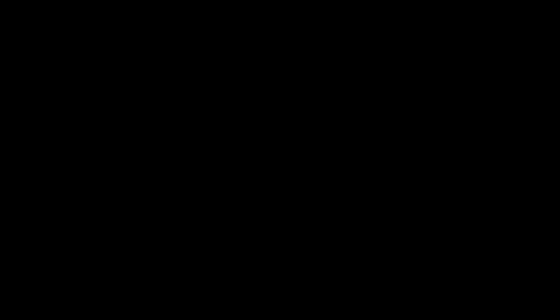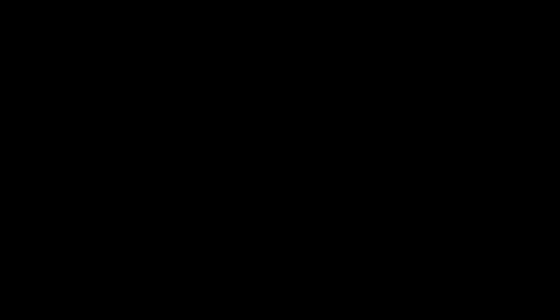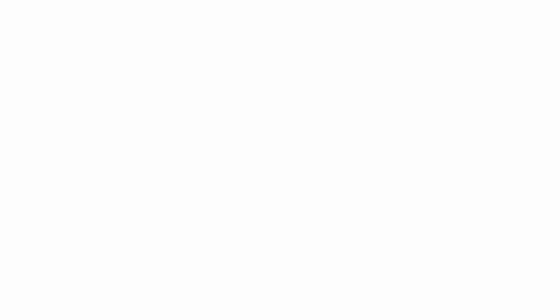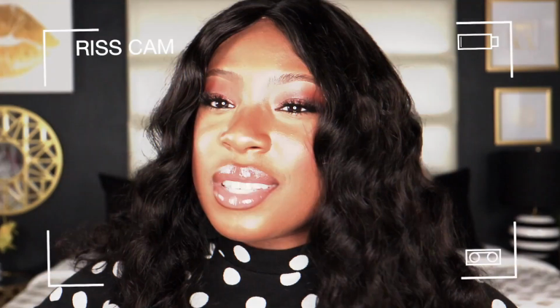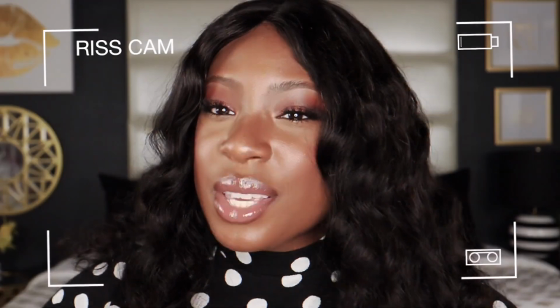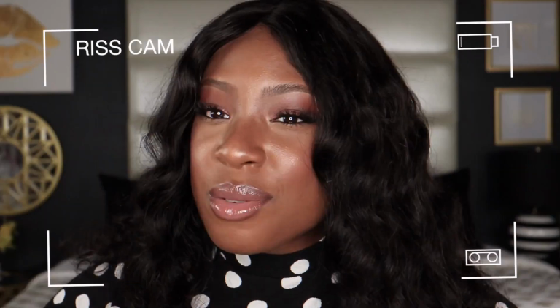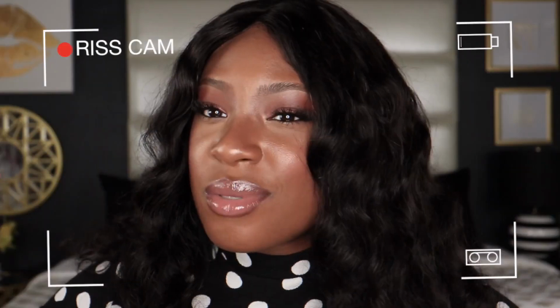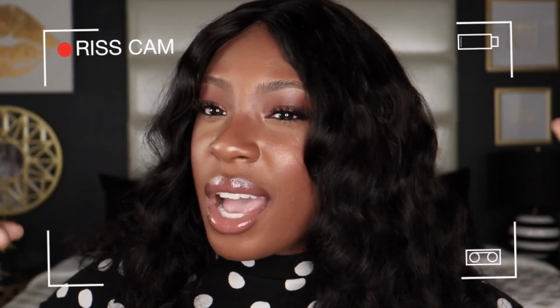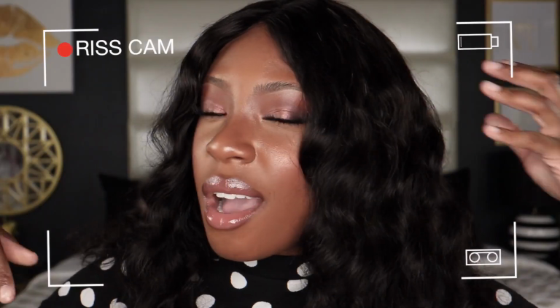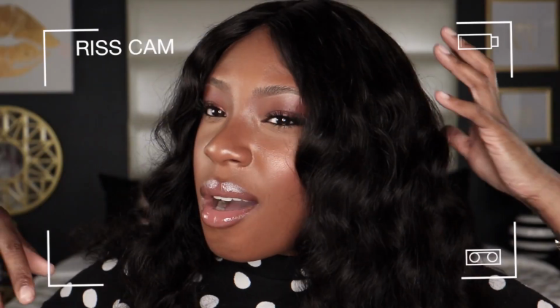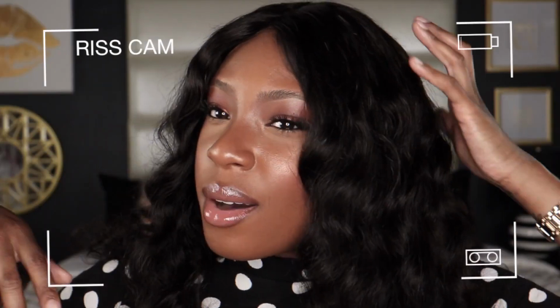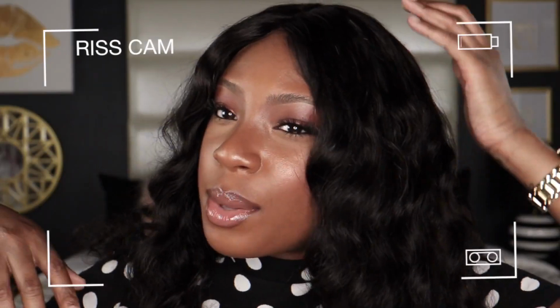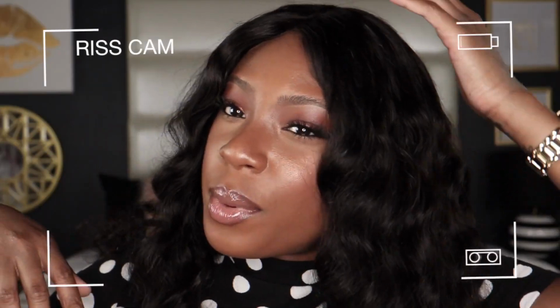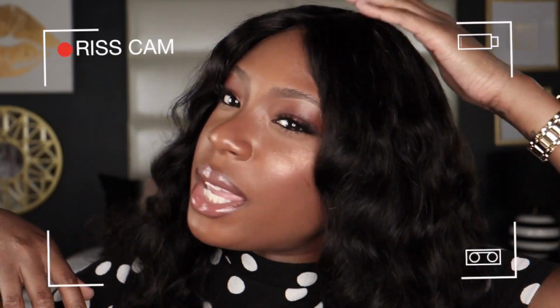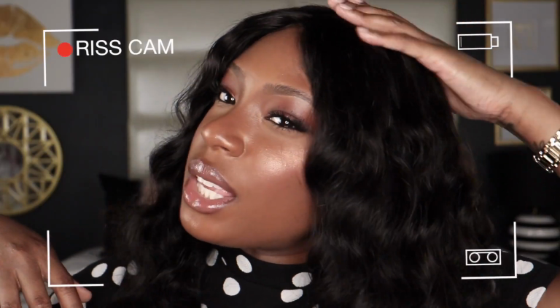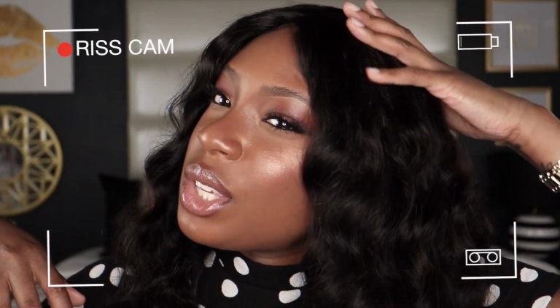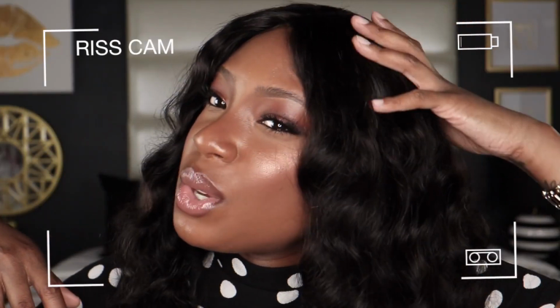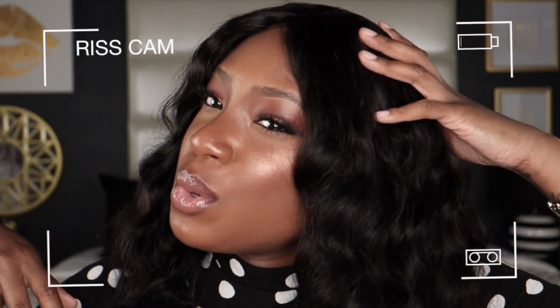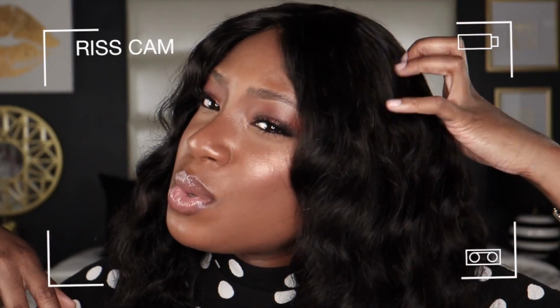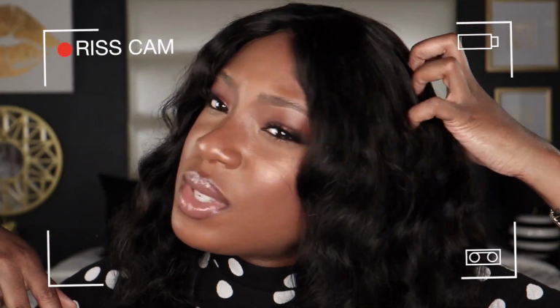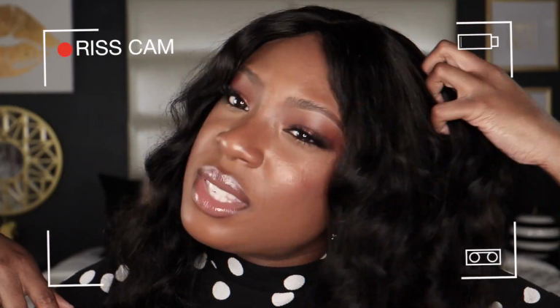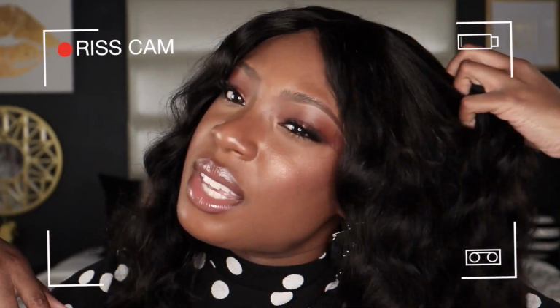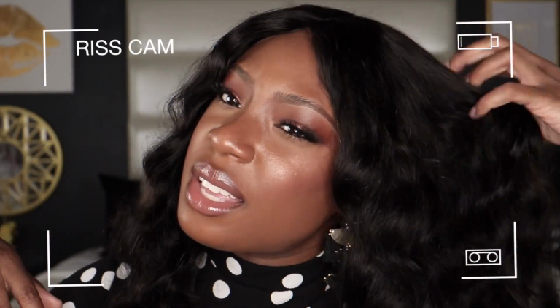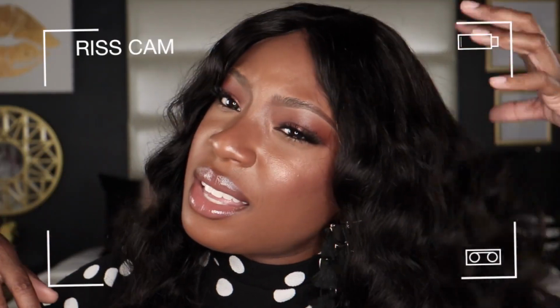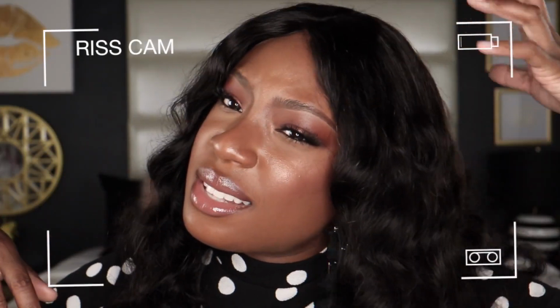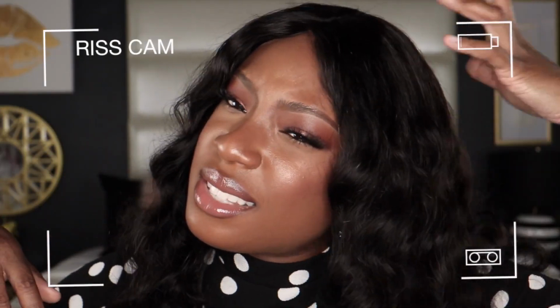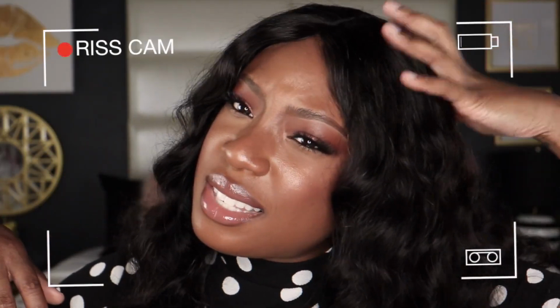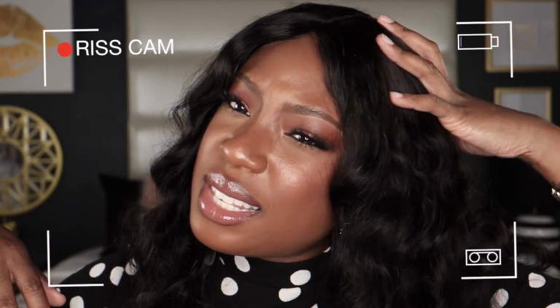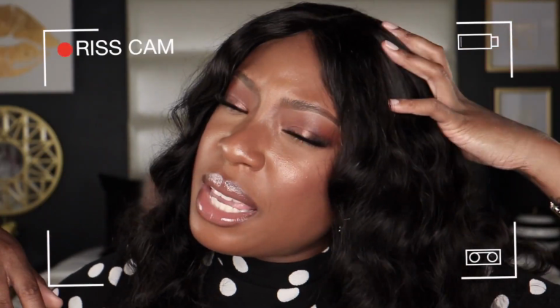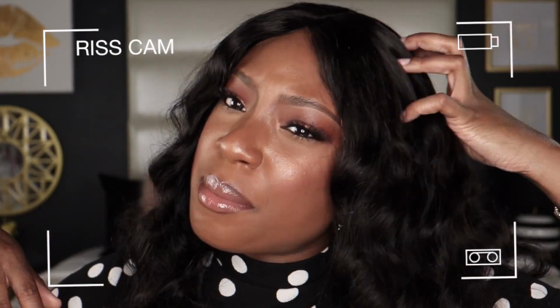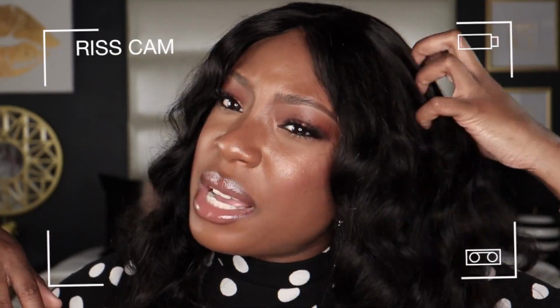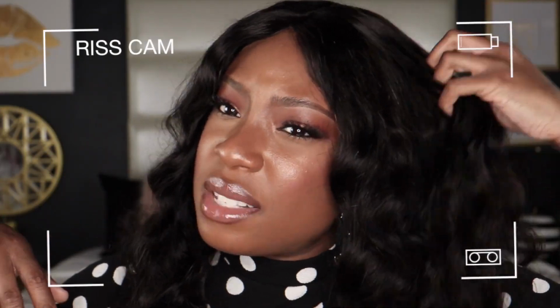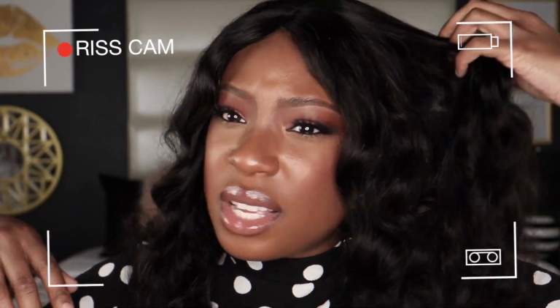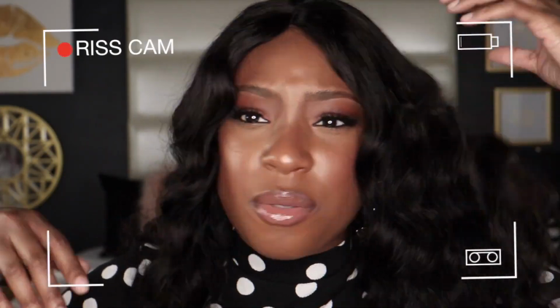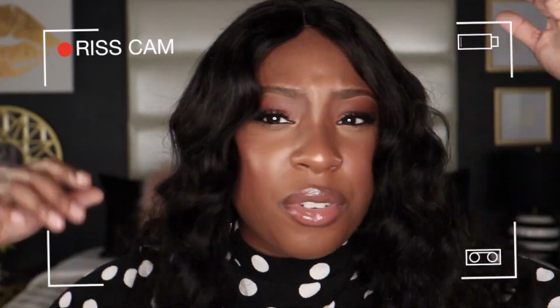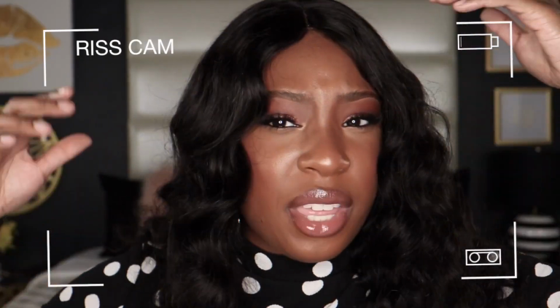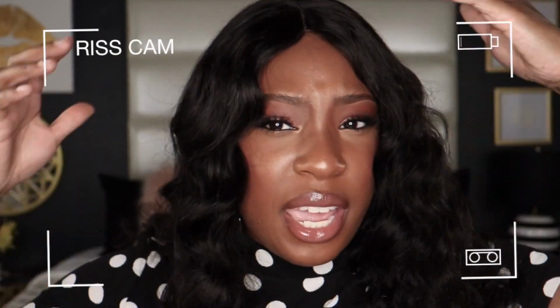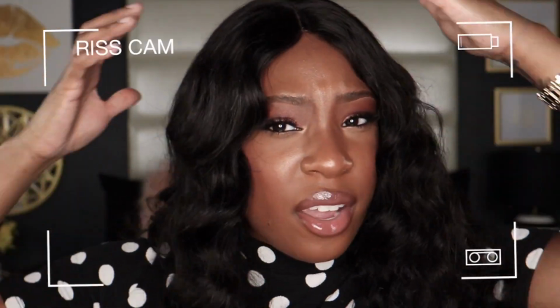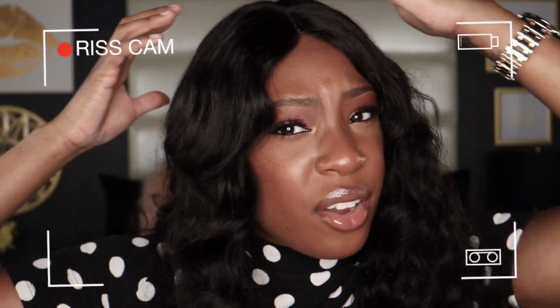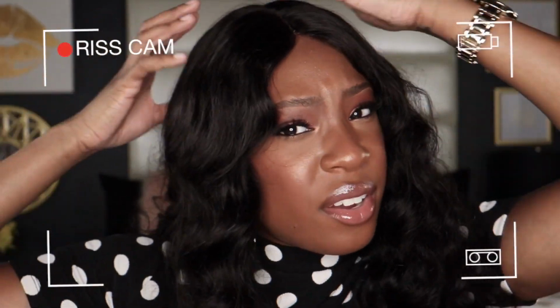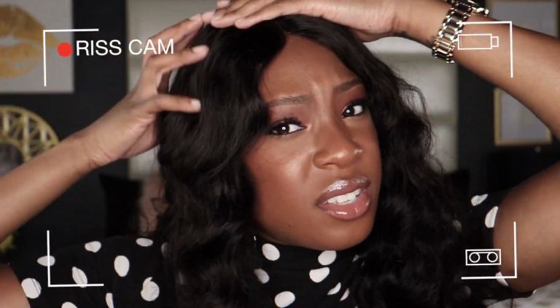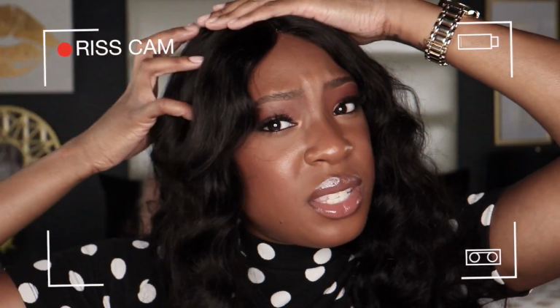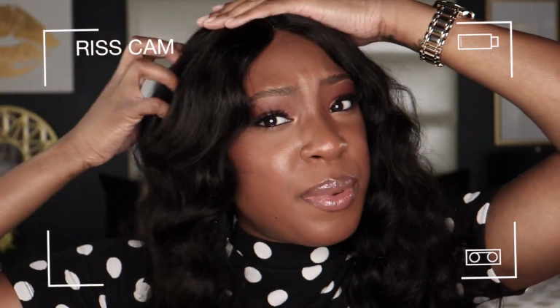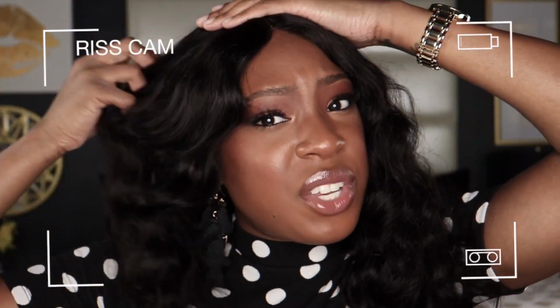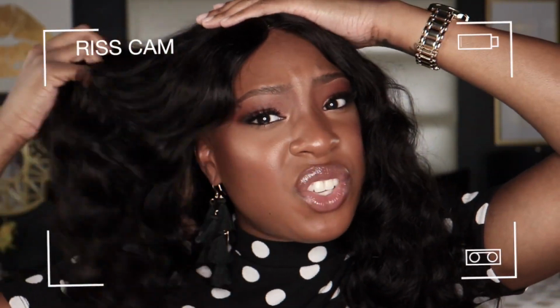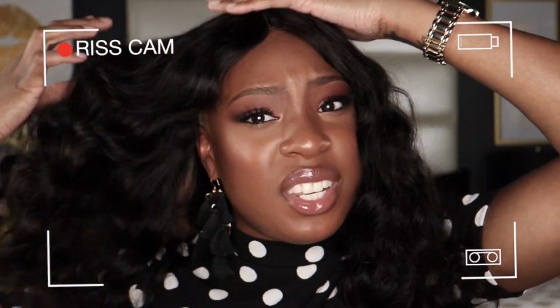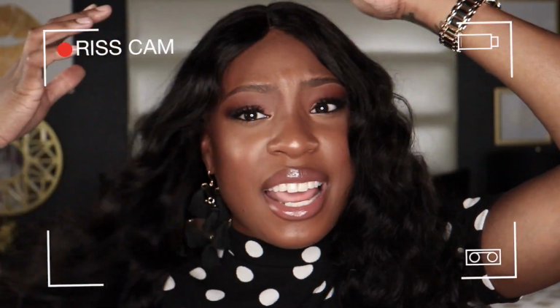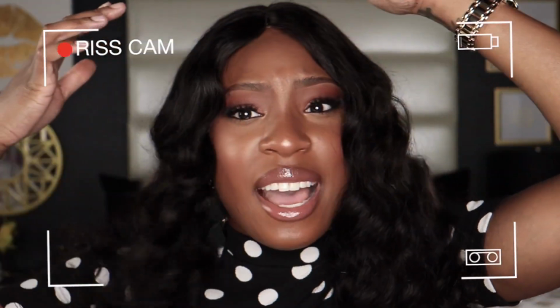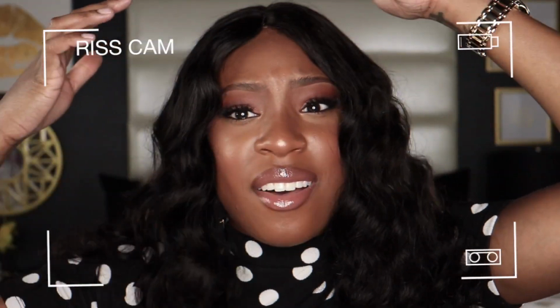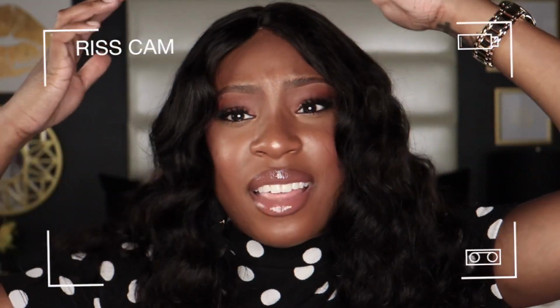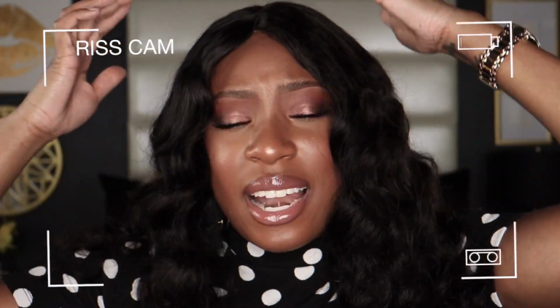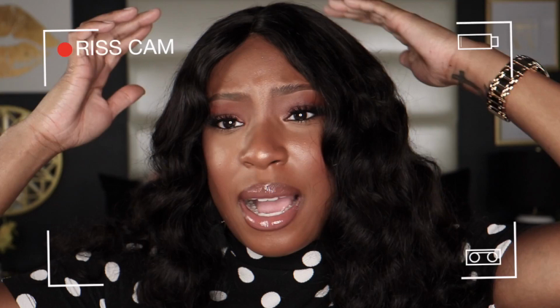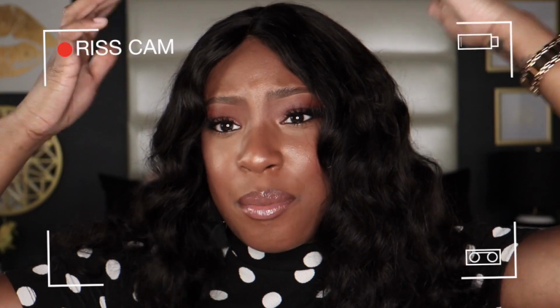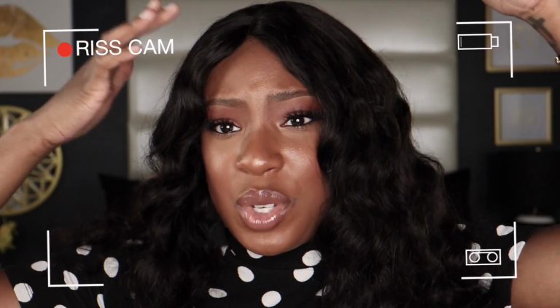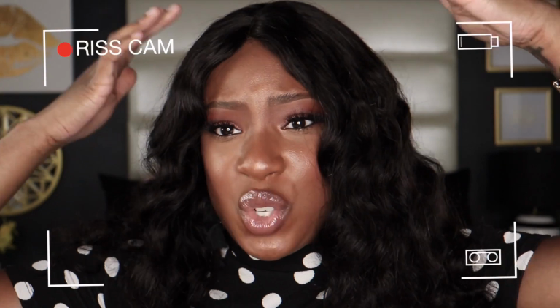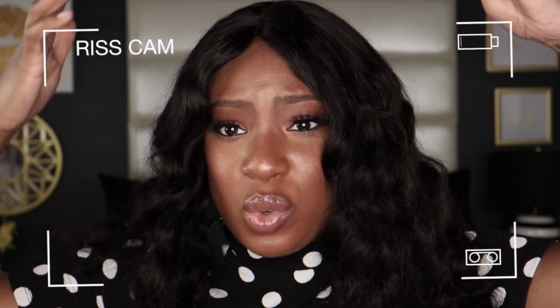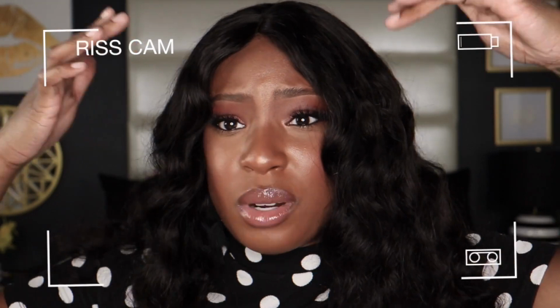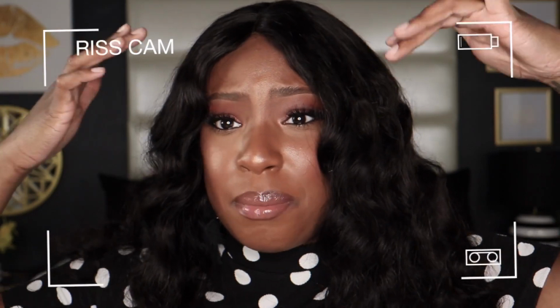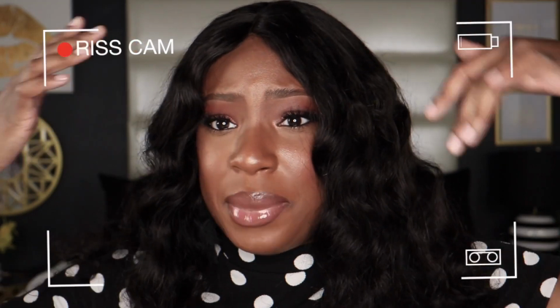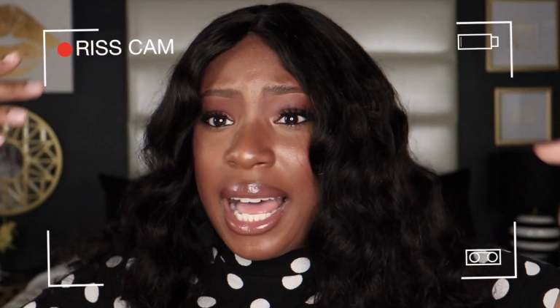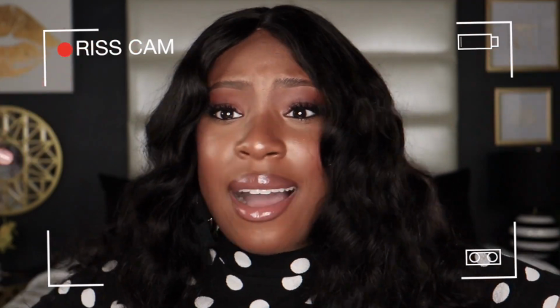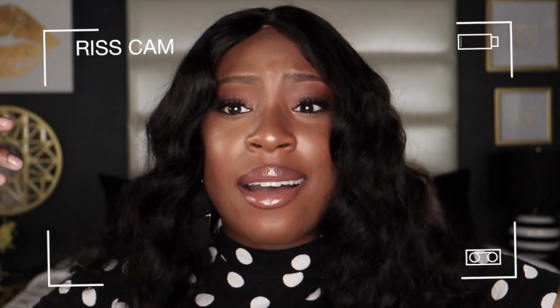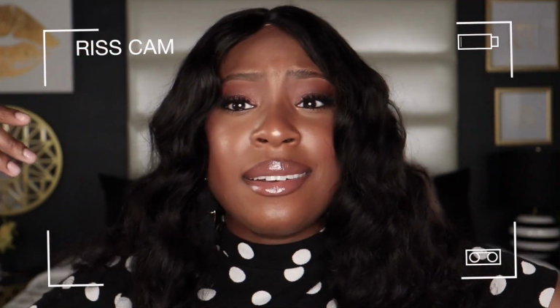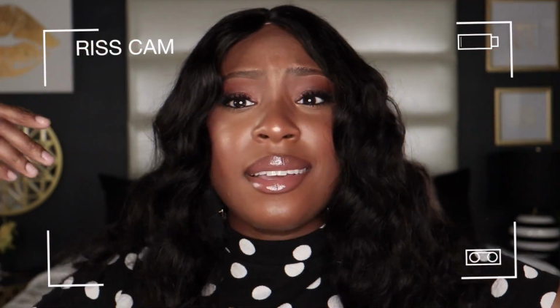I'm still not all the way used to seeing myself with hair, especially now that I'm a short blonde.